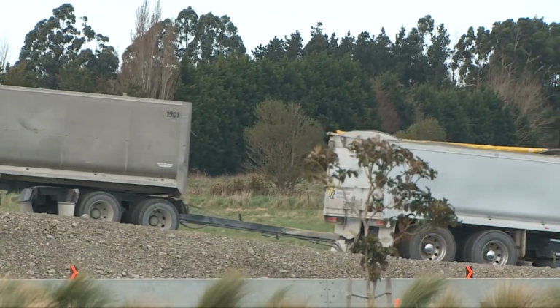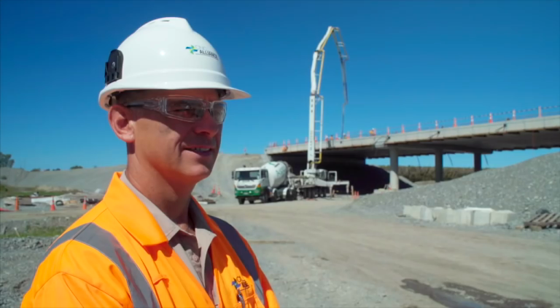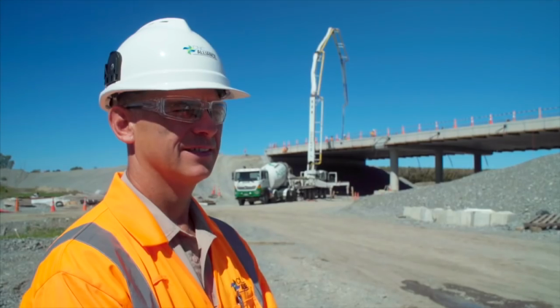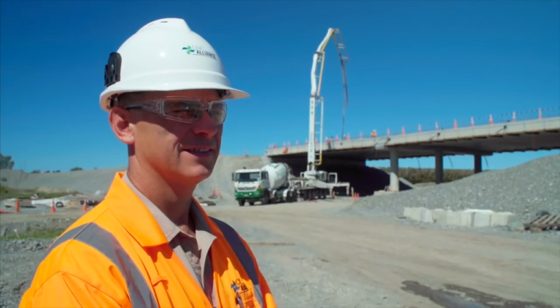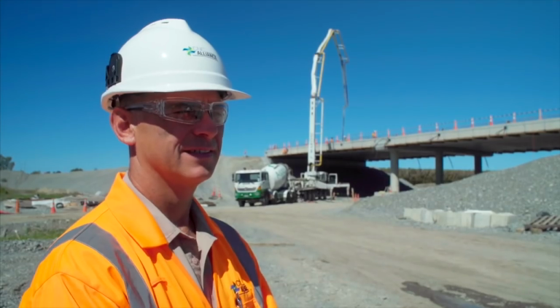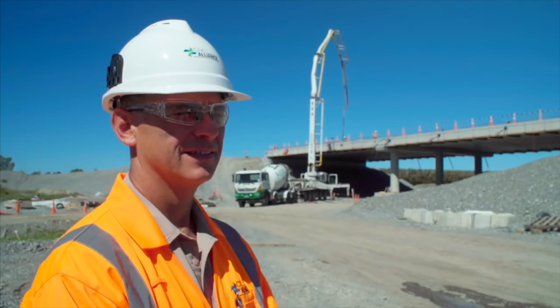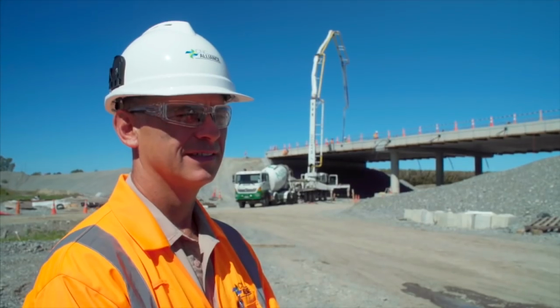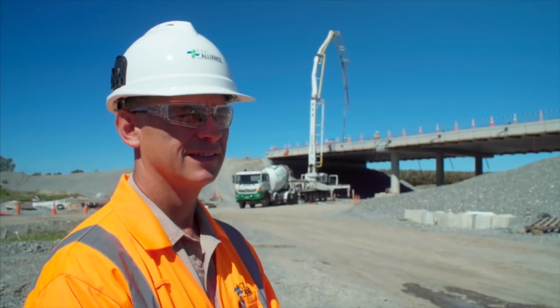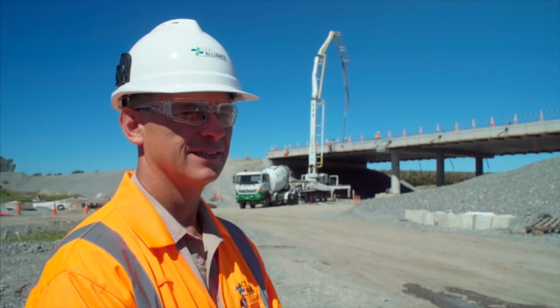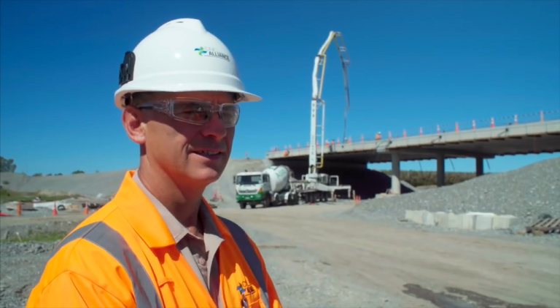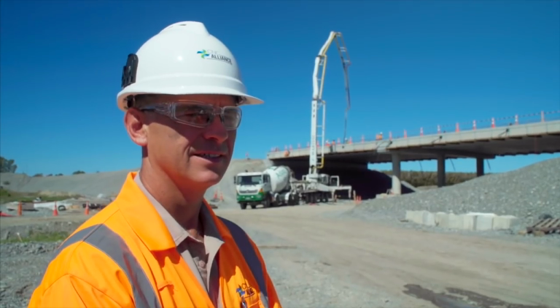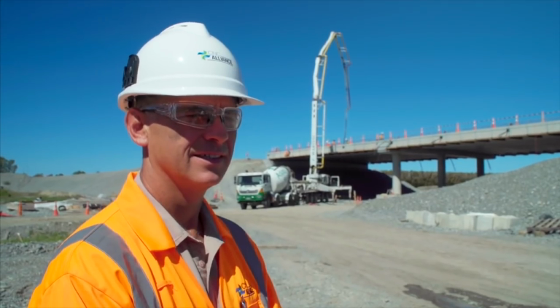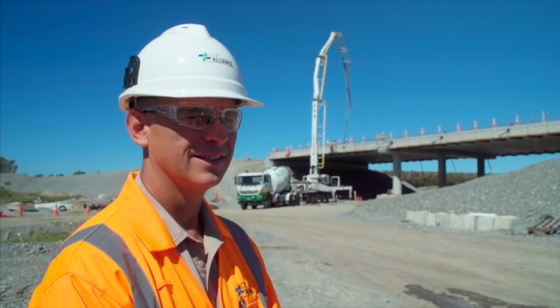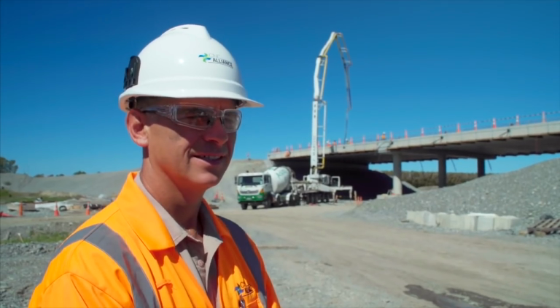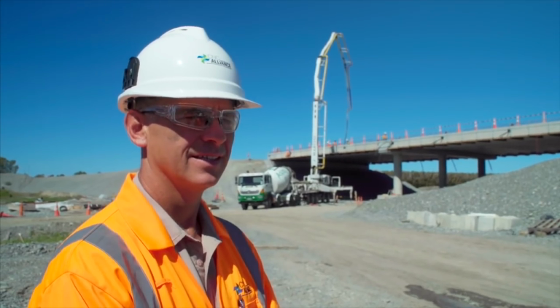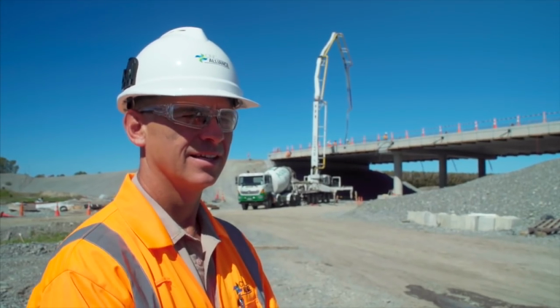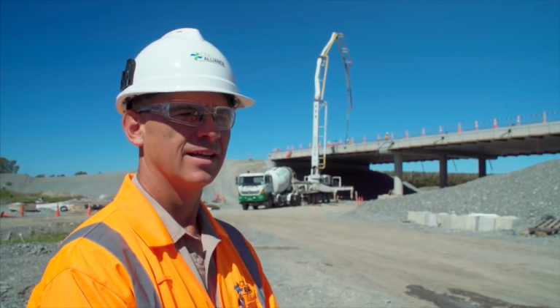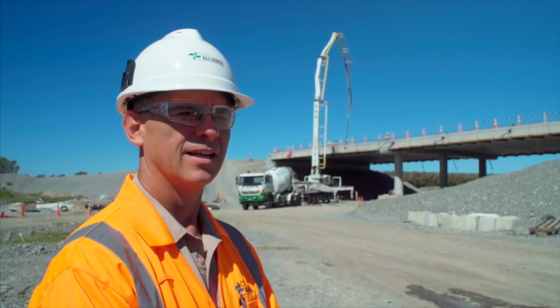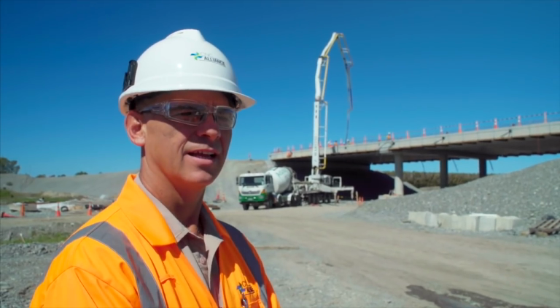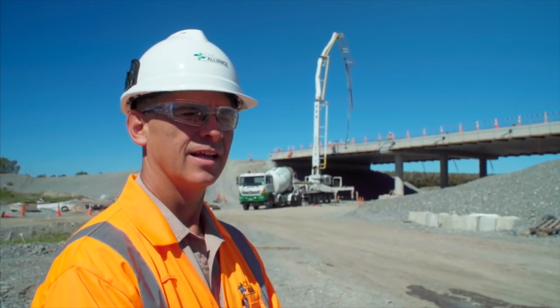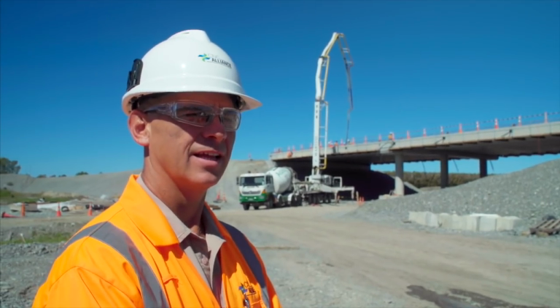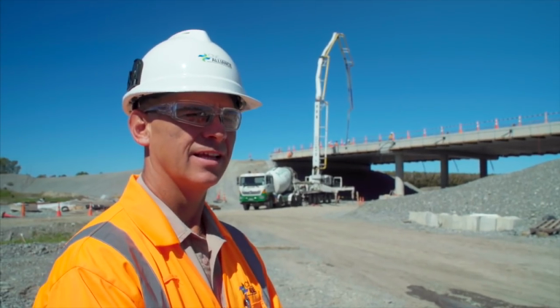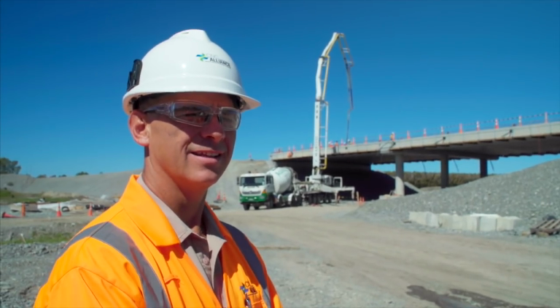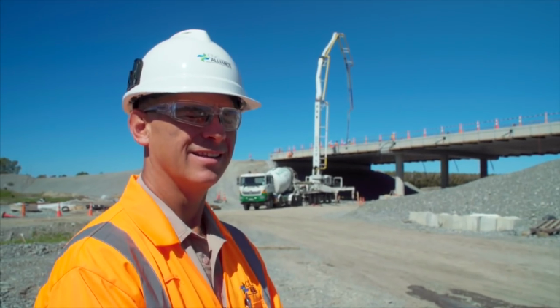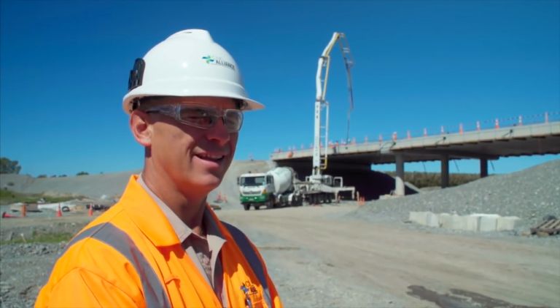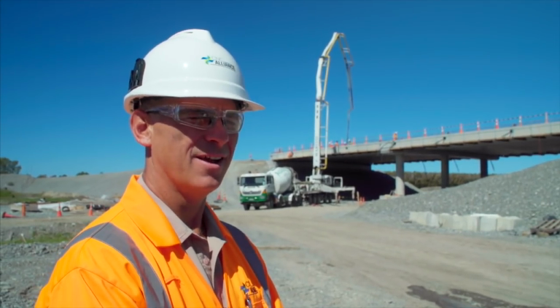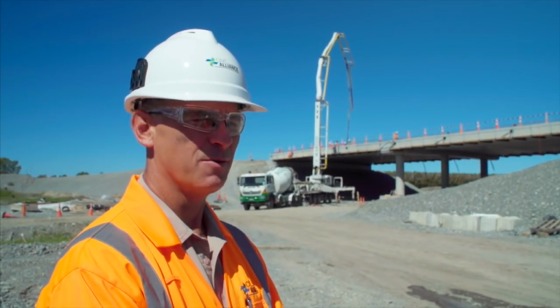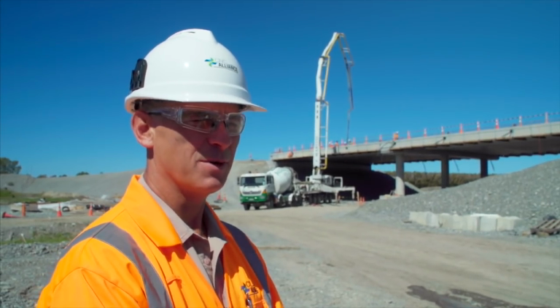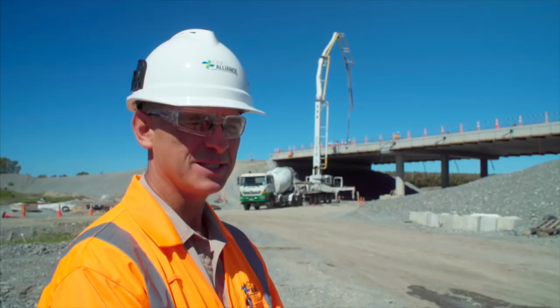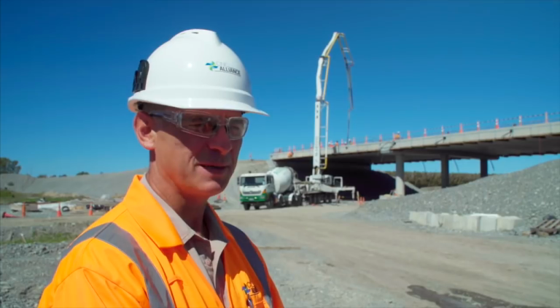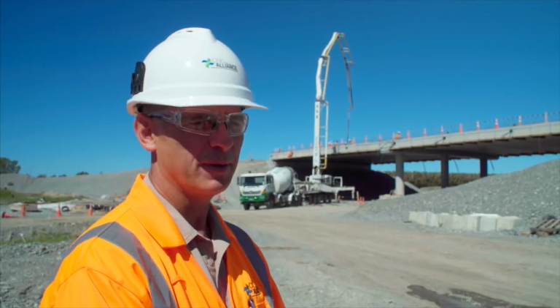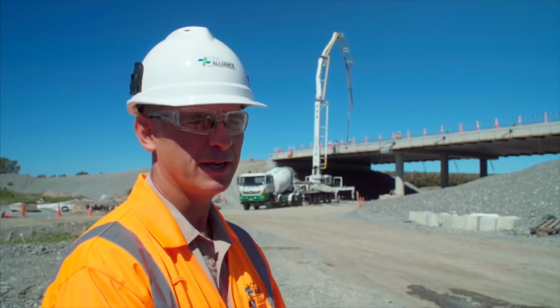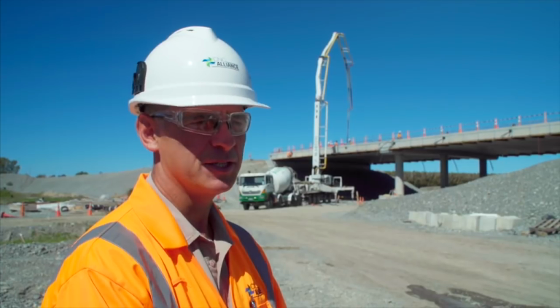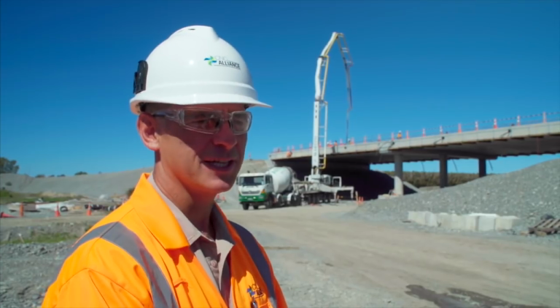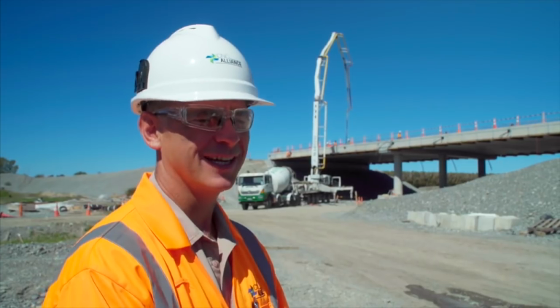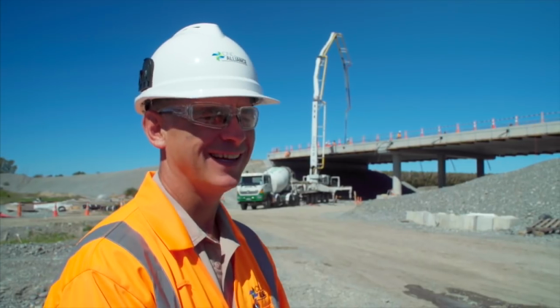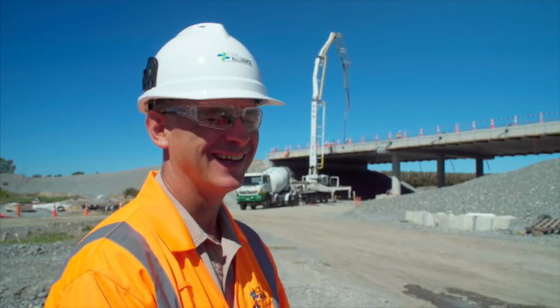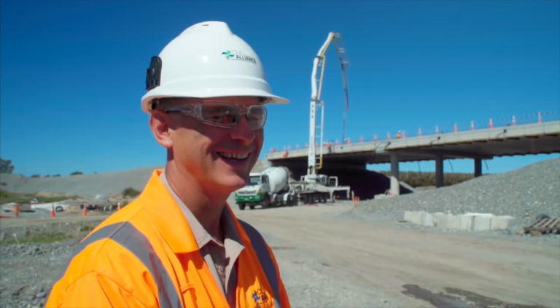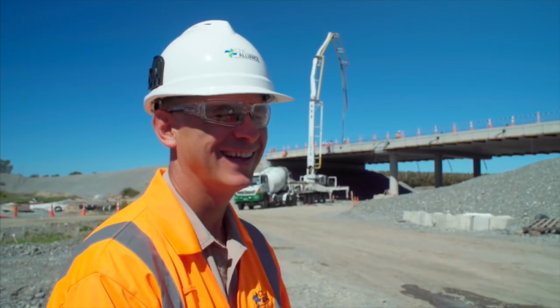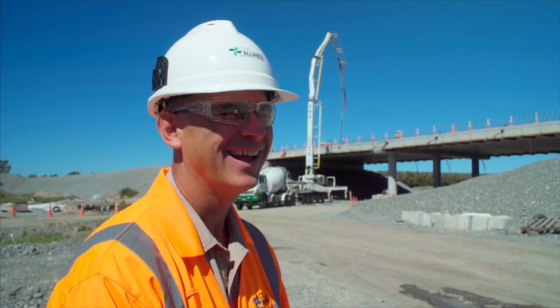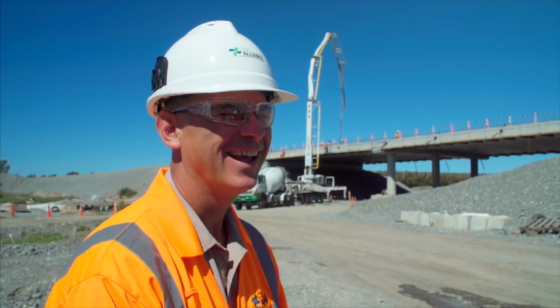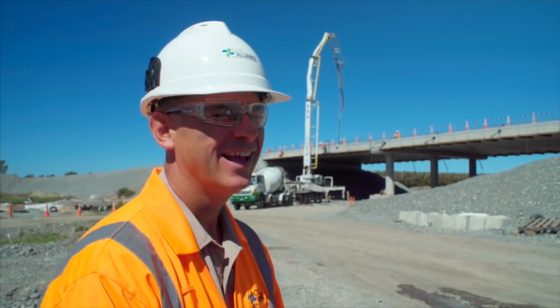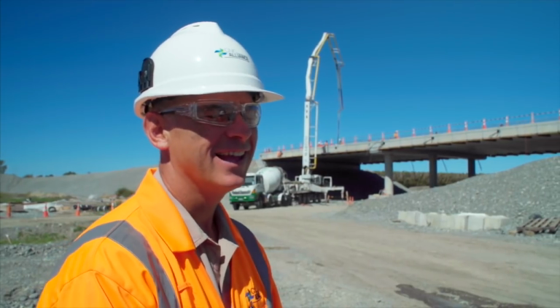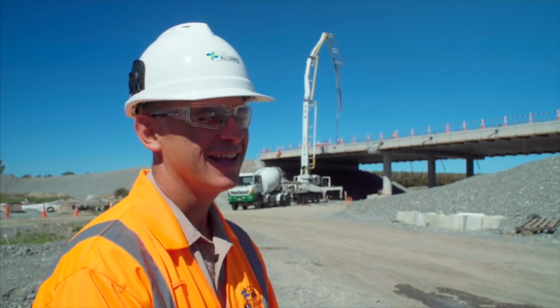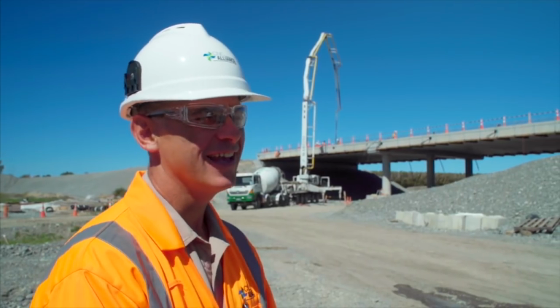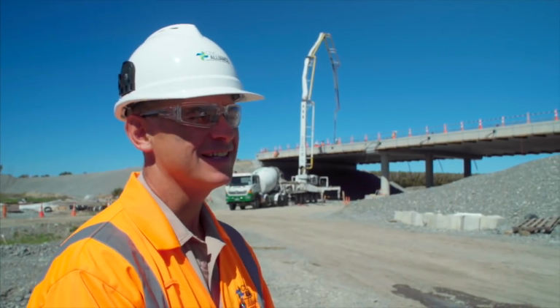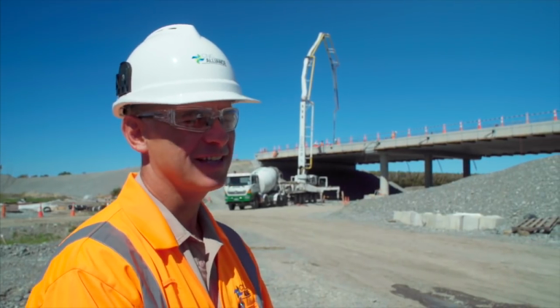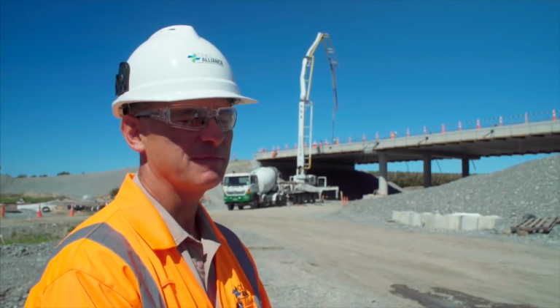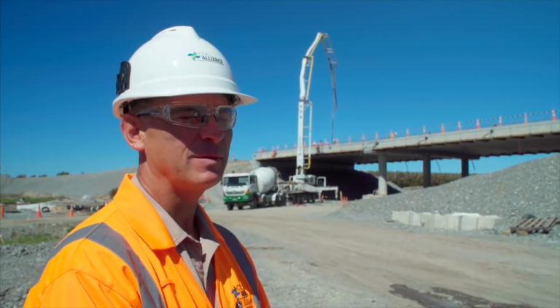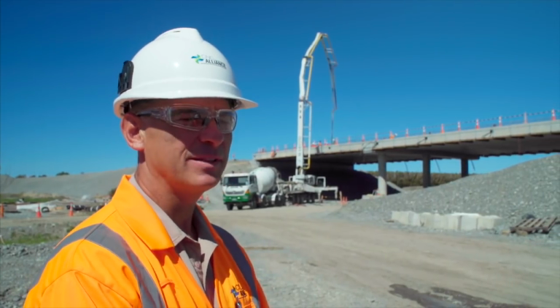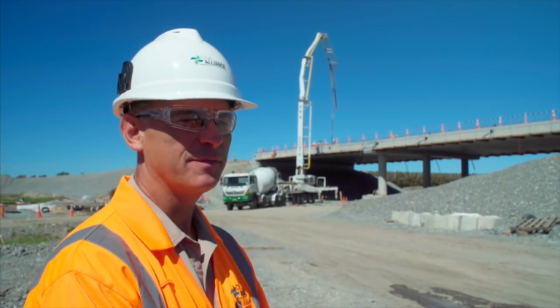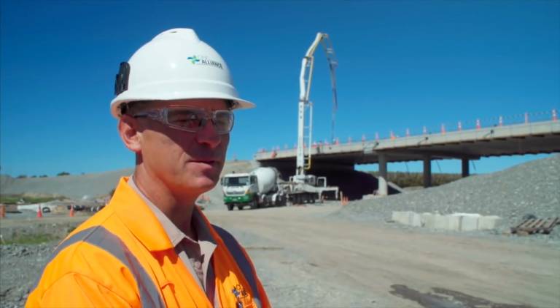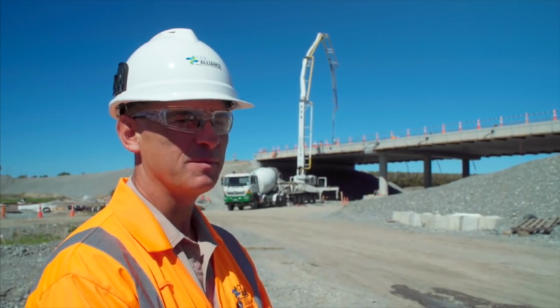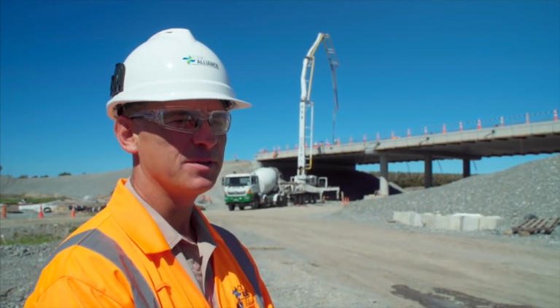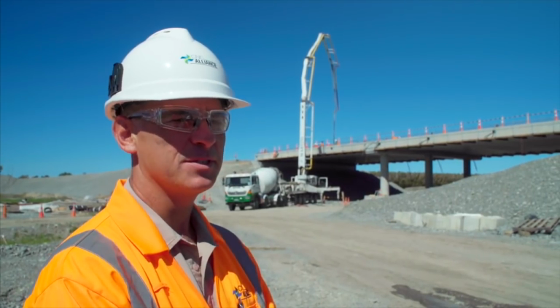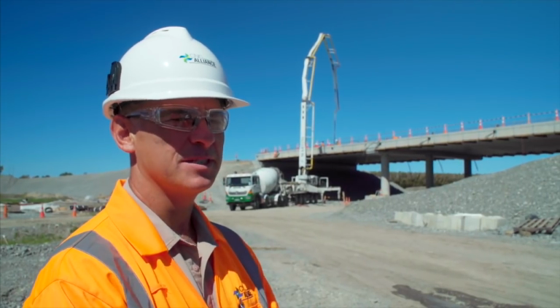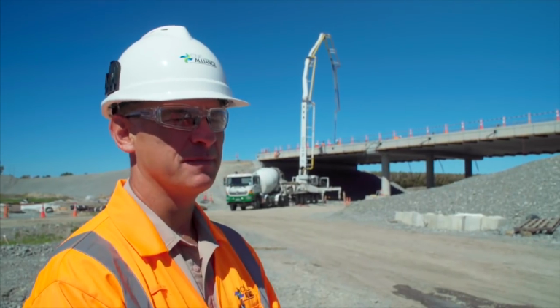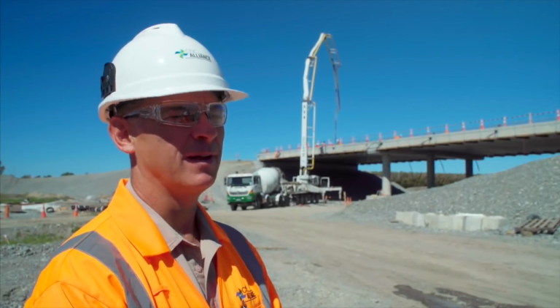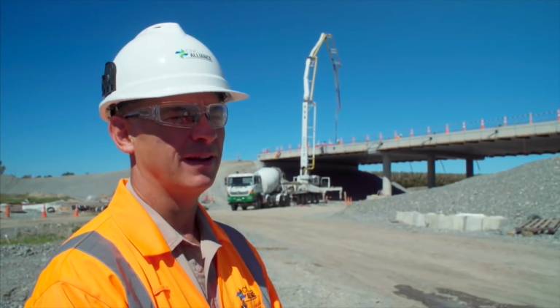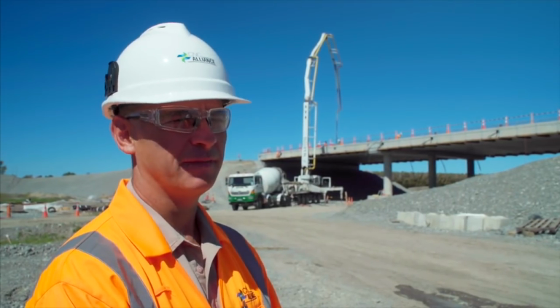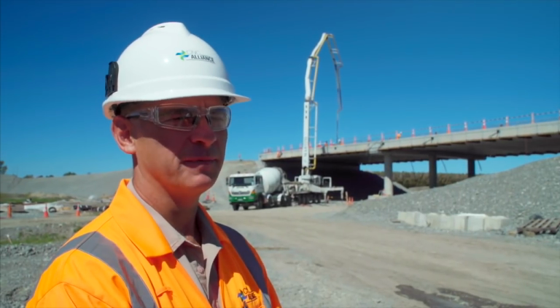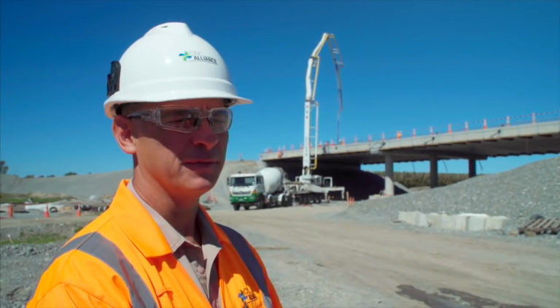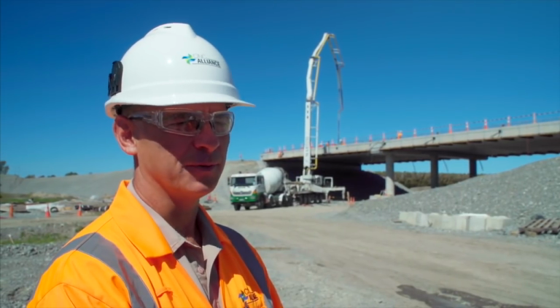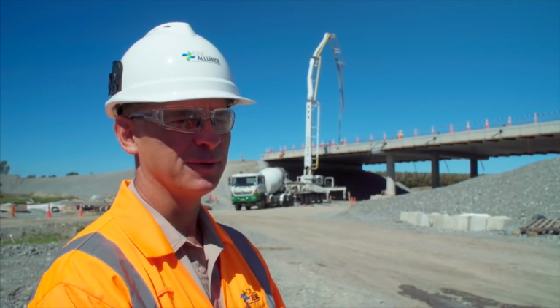Have you ever built a bridge before? No, what's a bridge? Yes, I've built a few bridges in my life before.